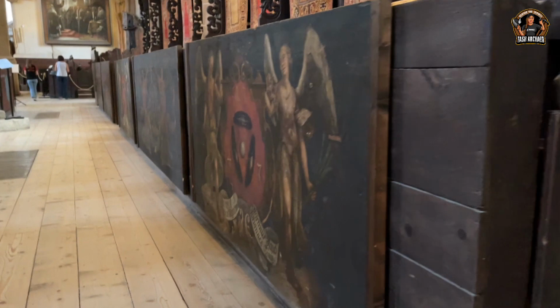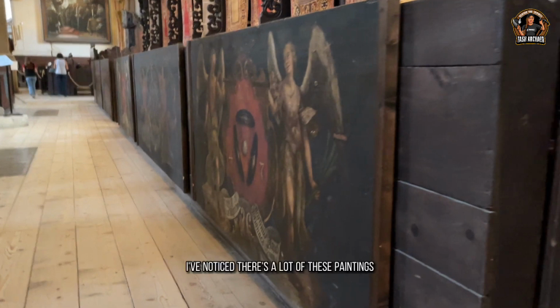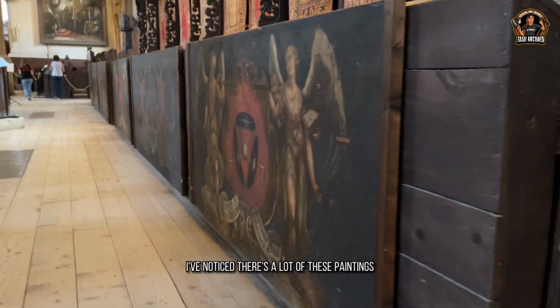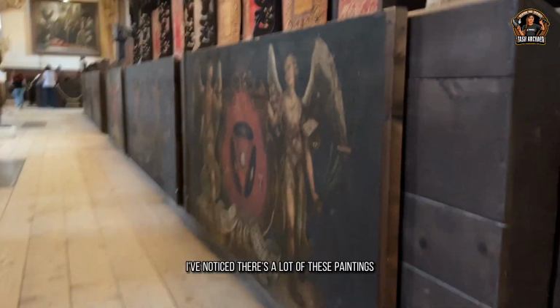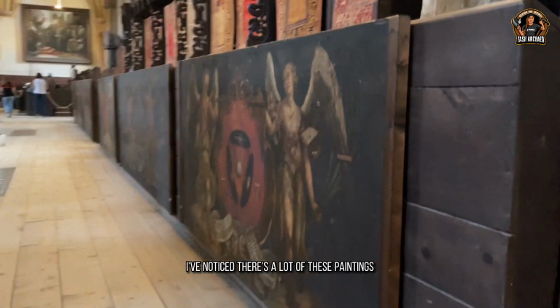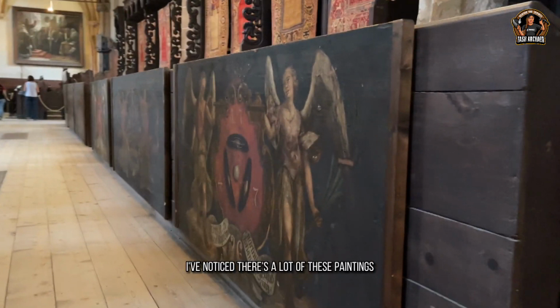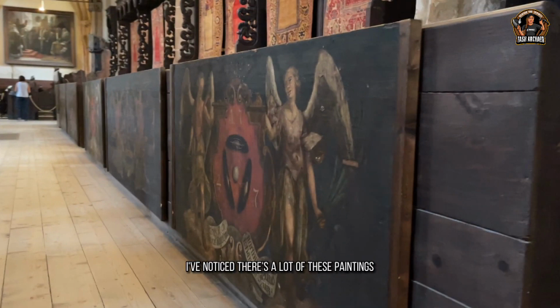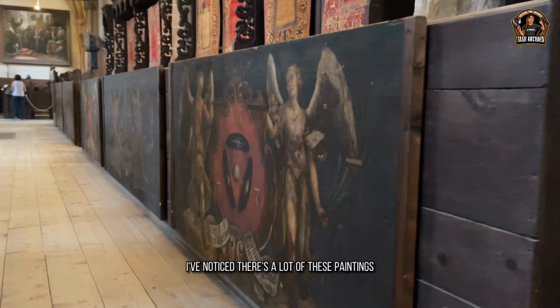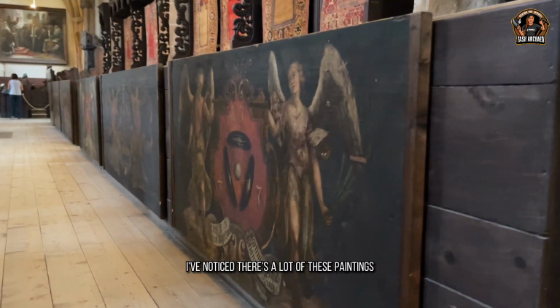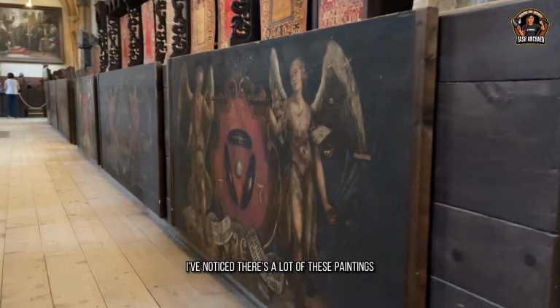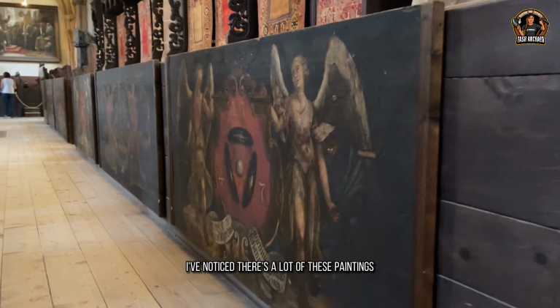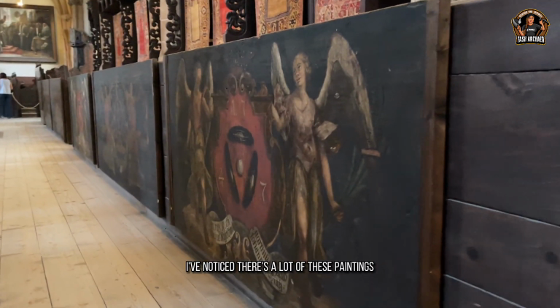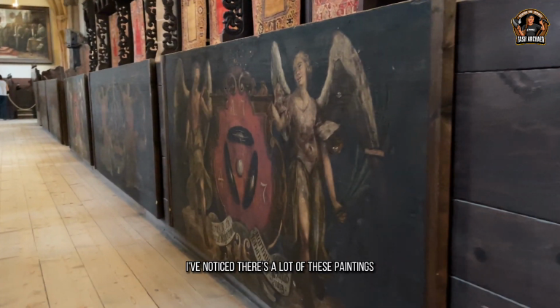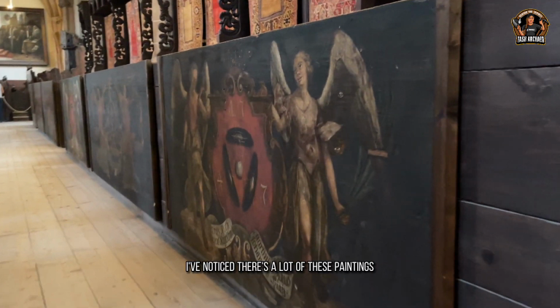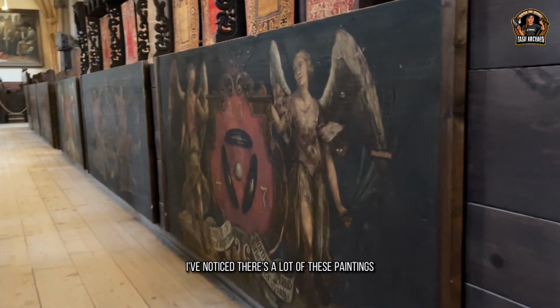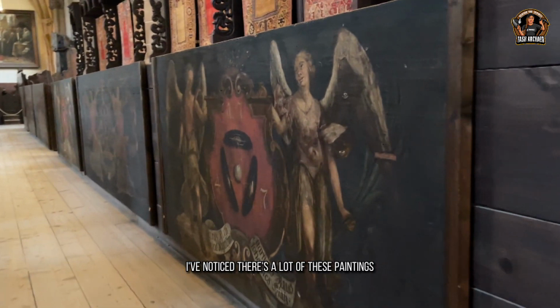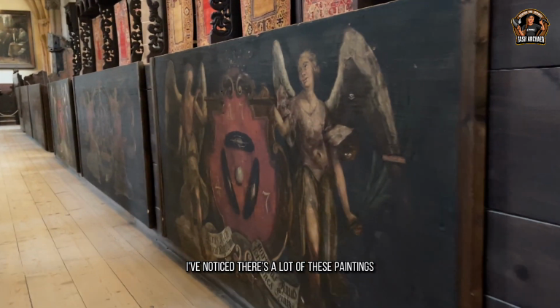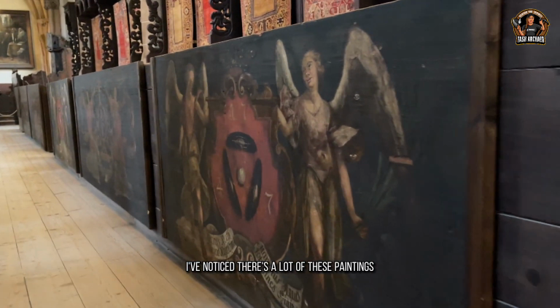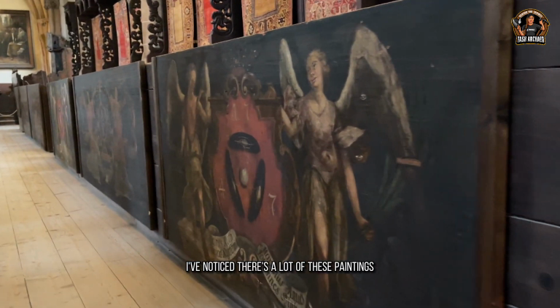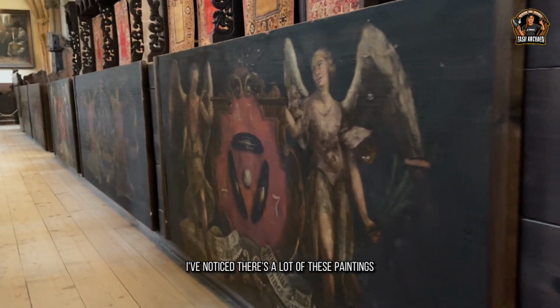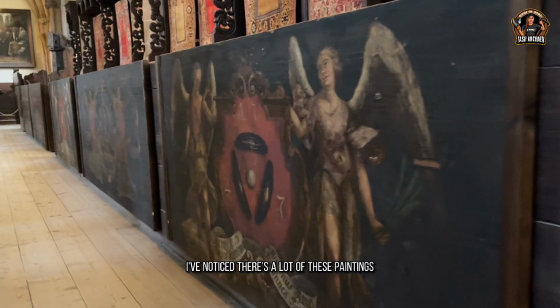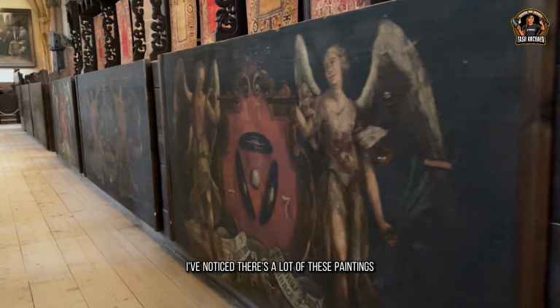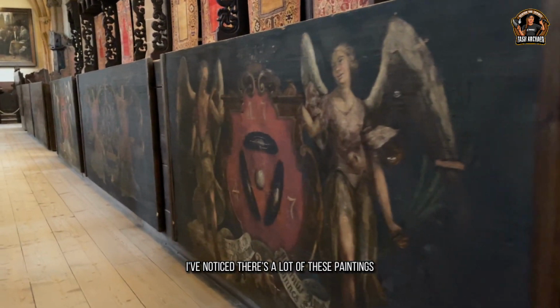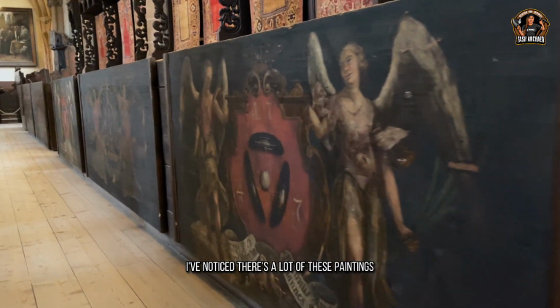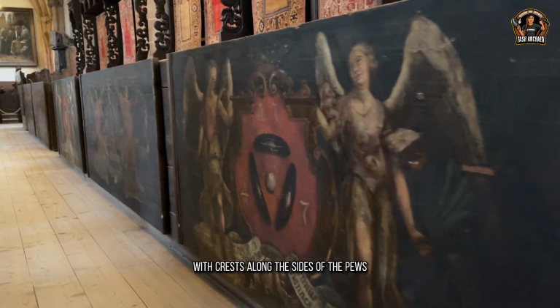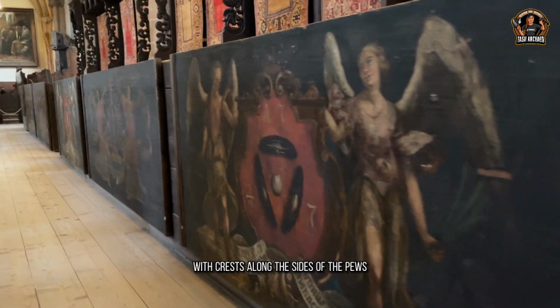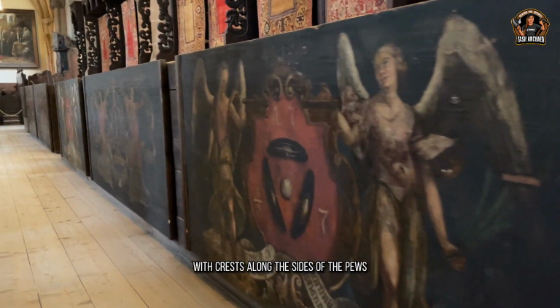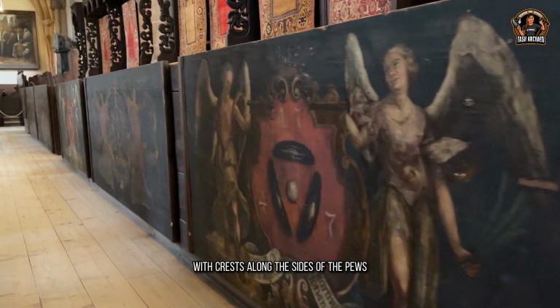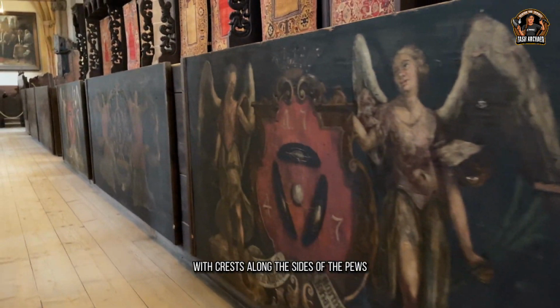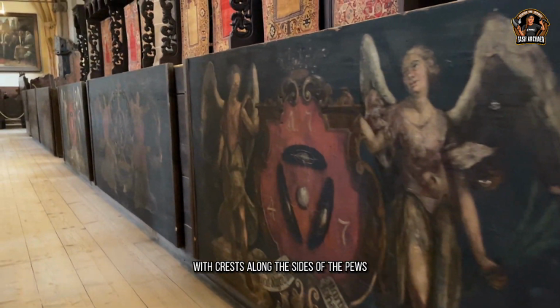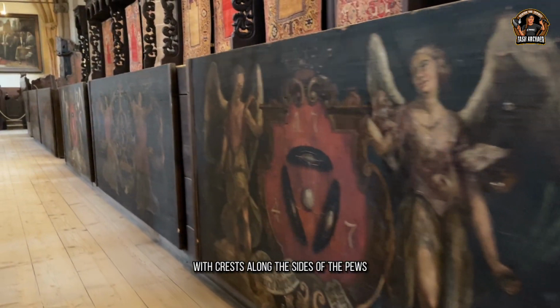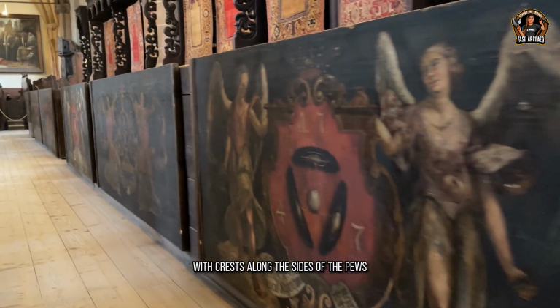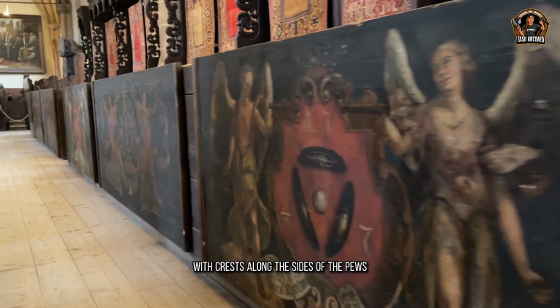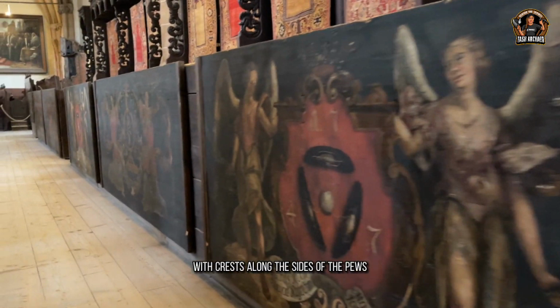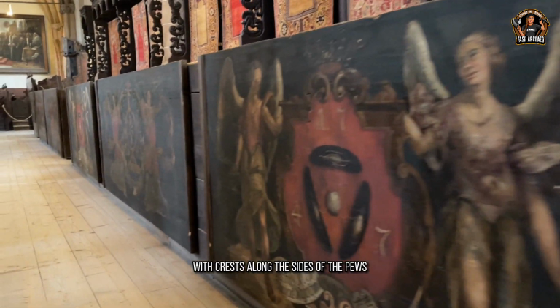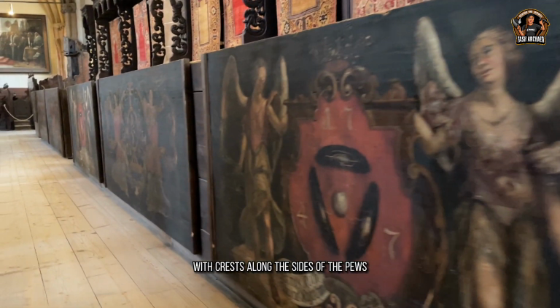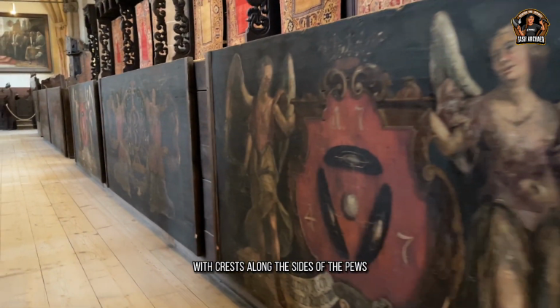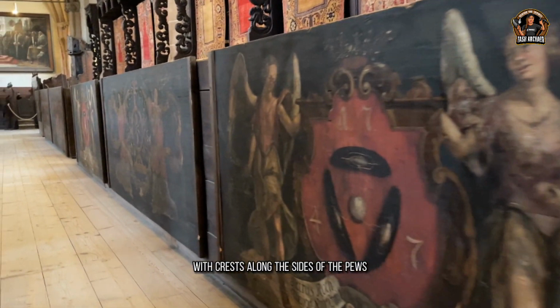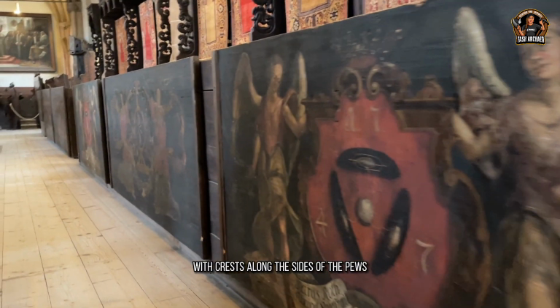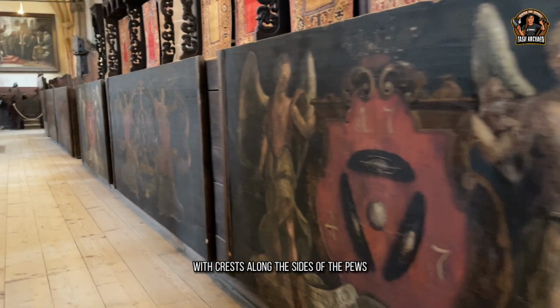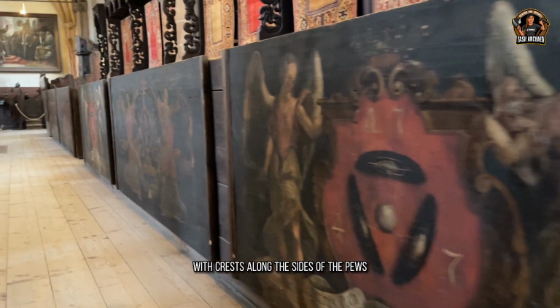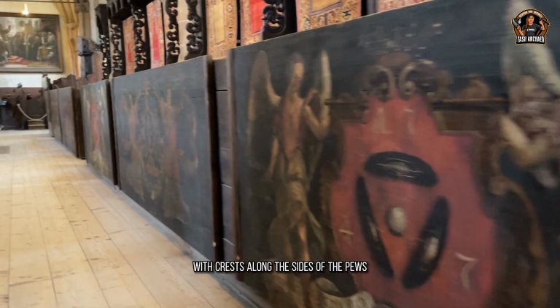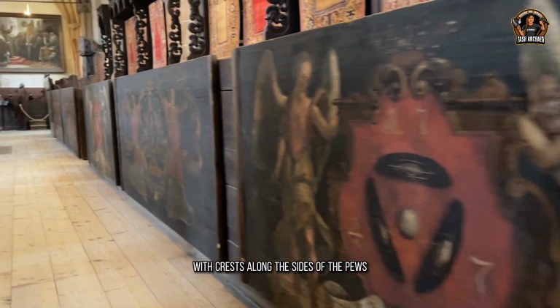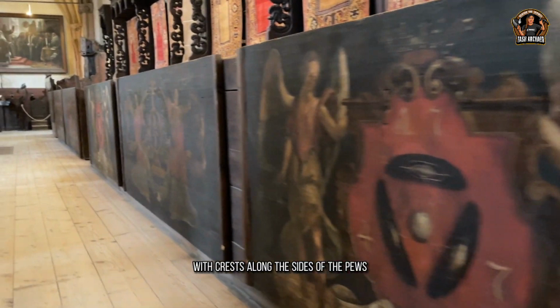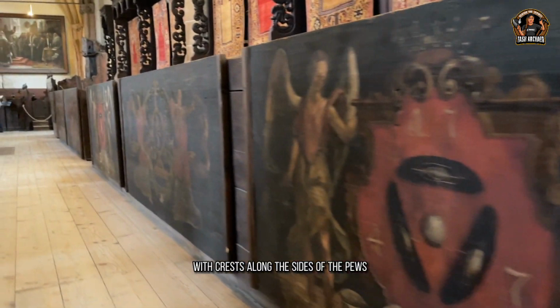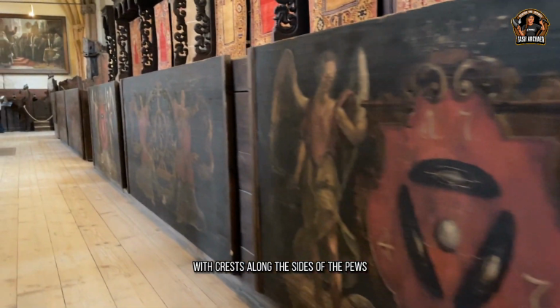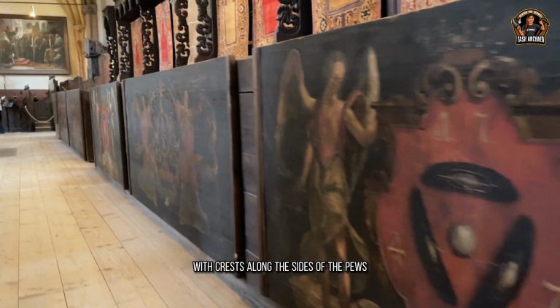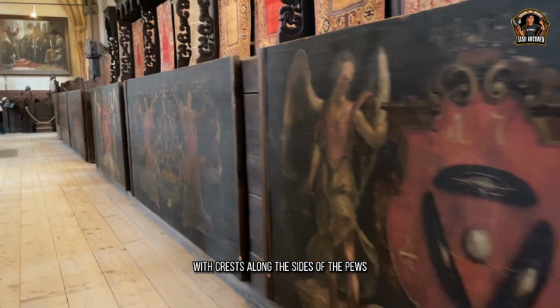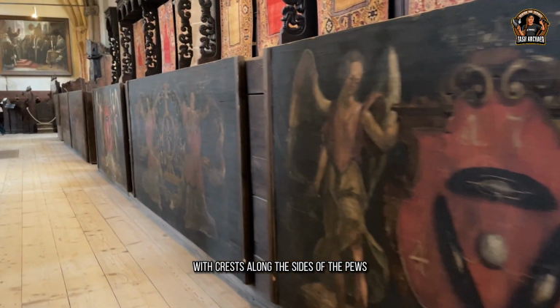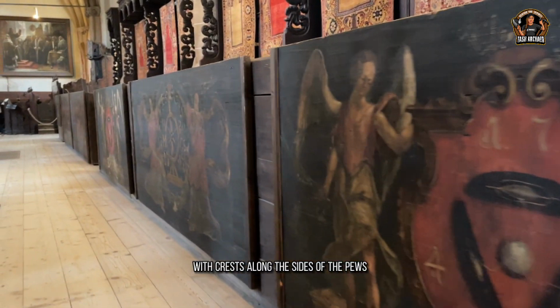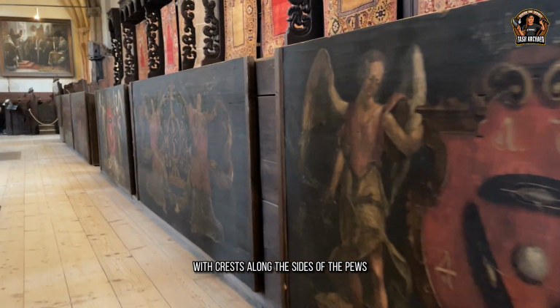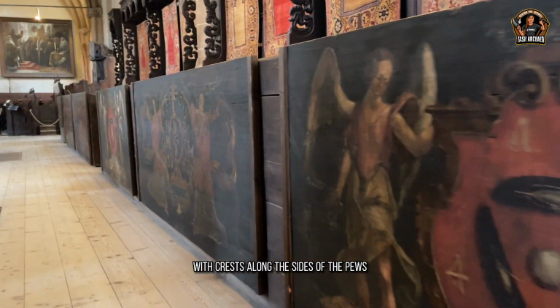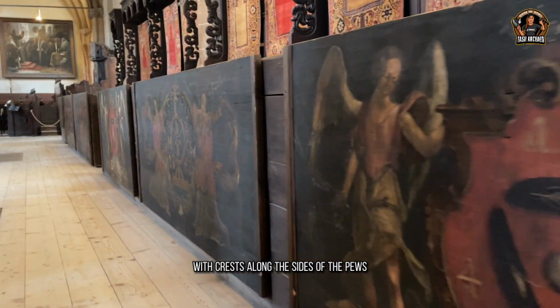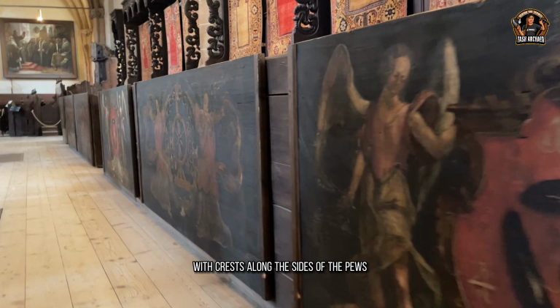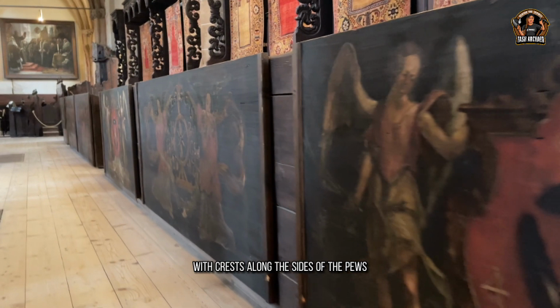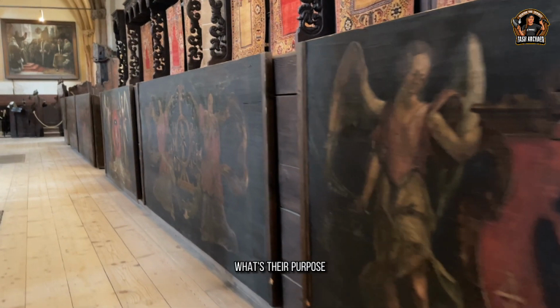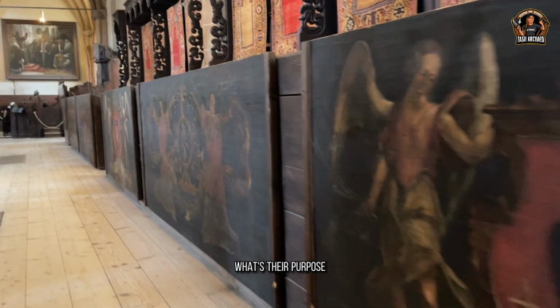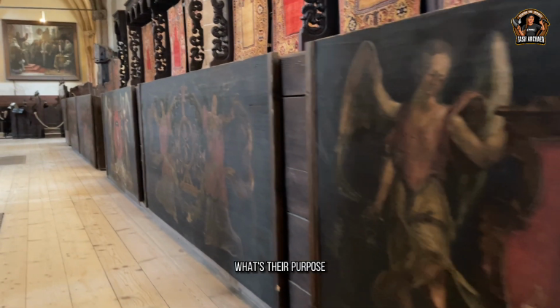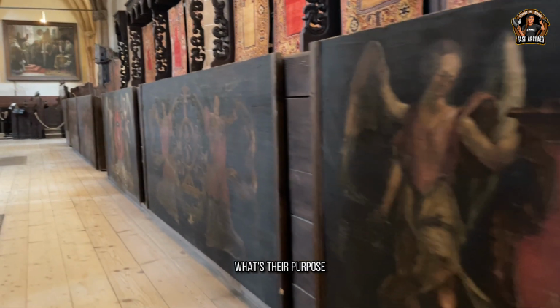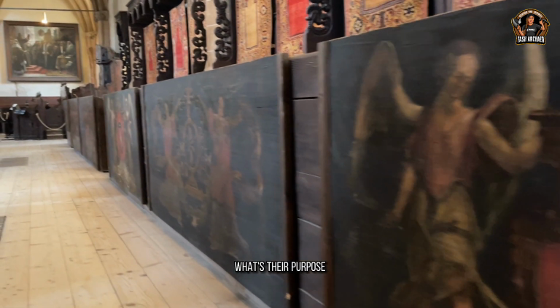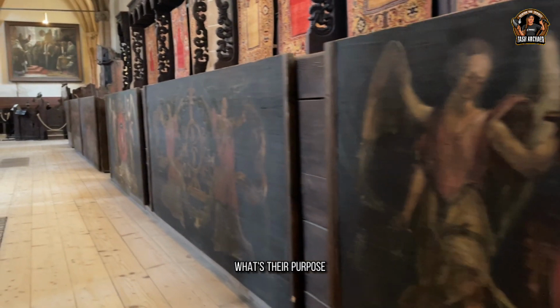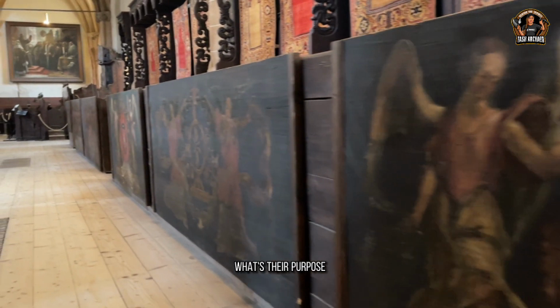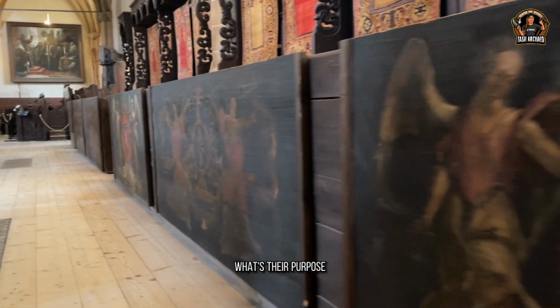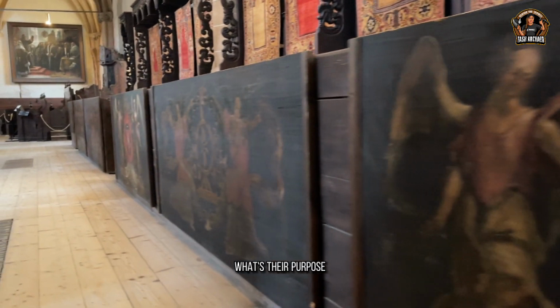I noticed there are a lot of paintings with crests along the sides of the pews. I asked Raul what their purpose was.